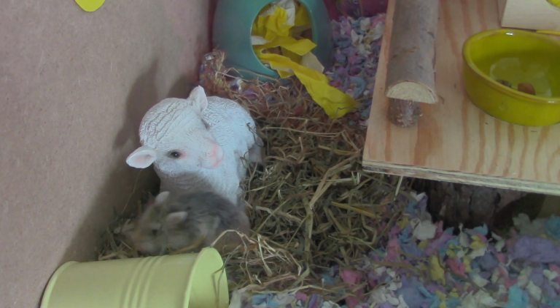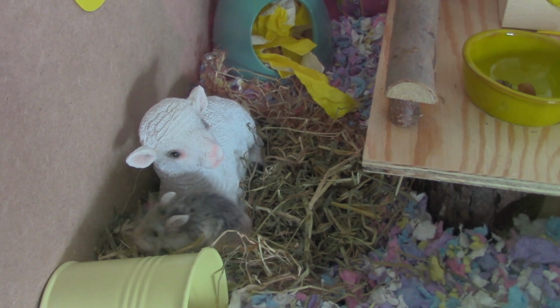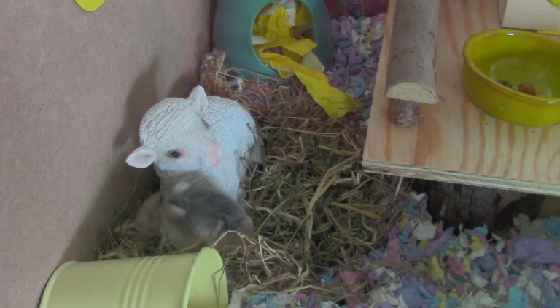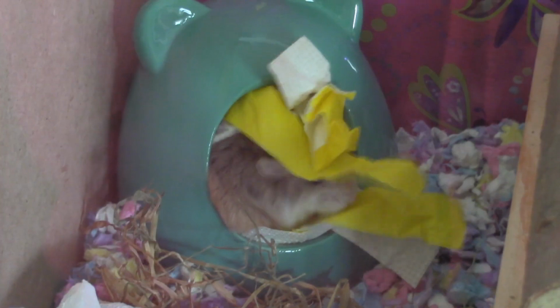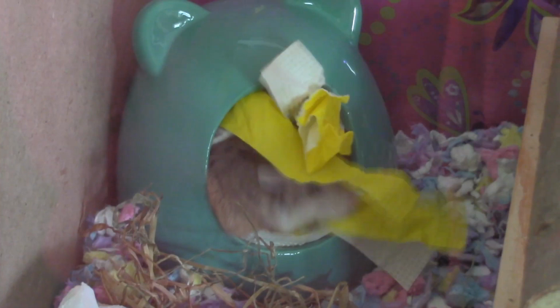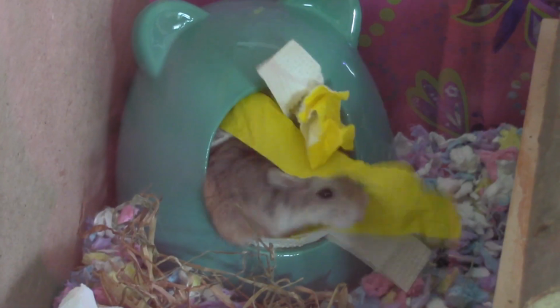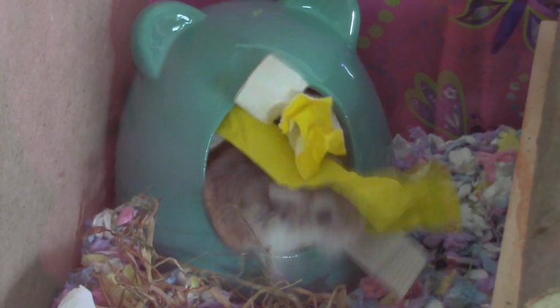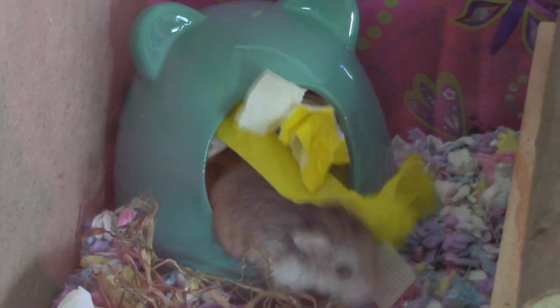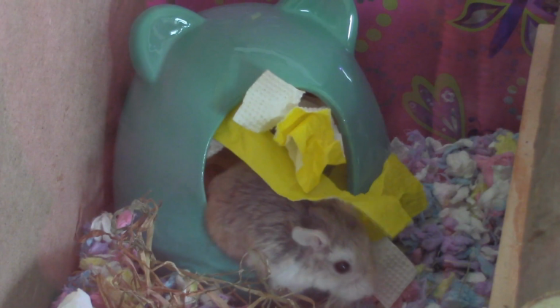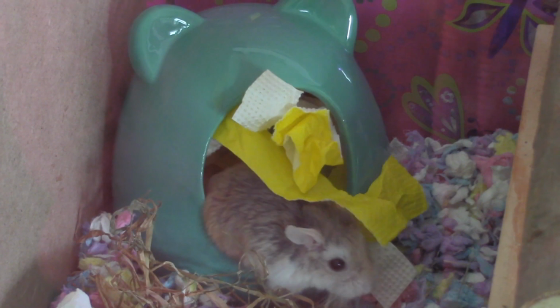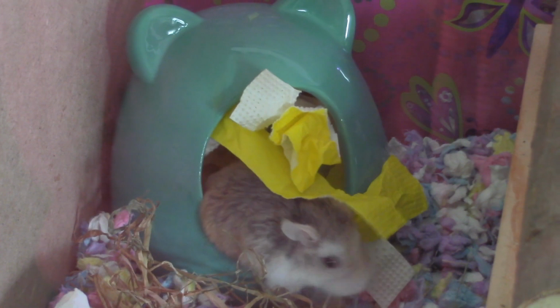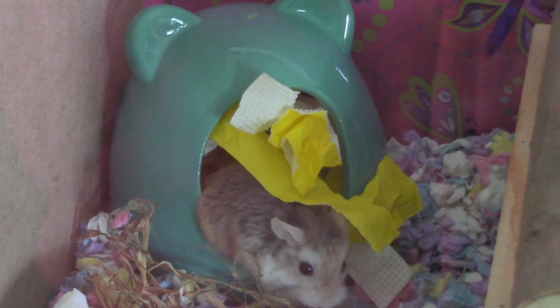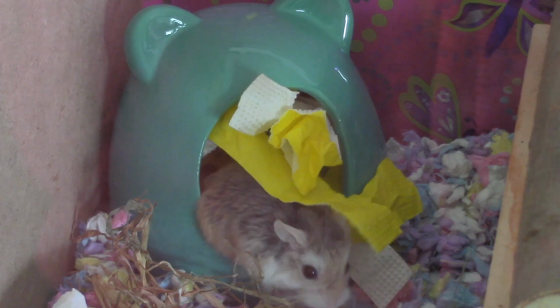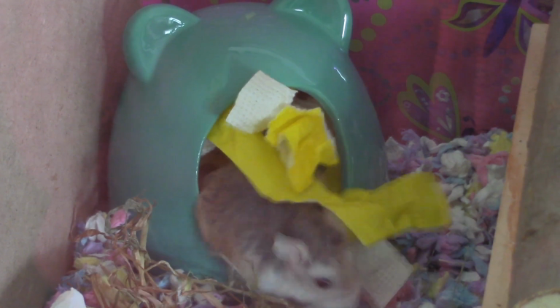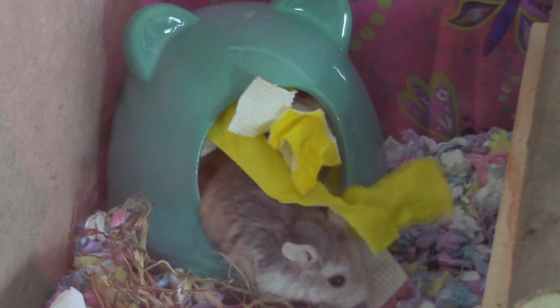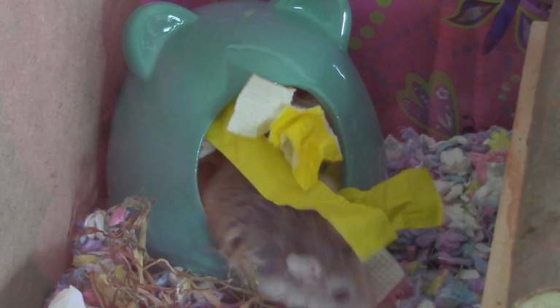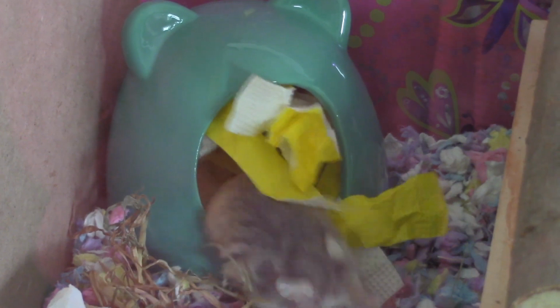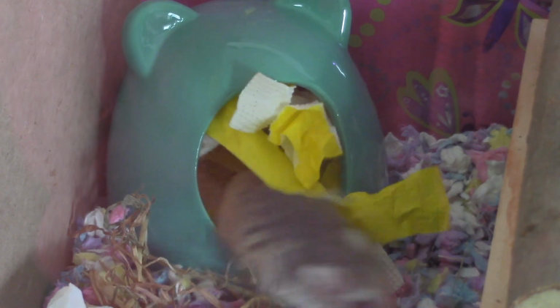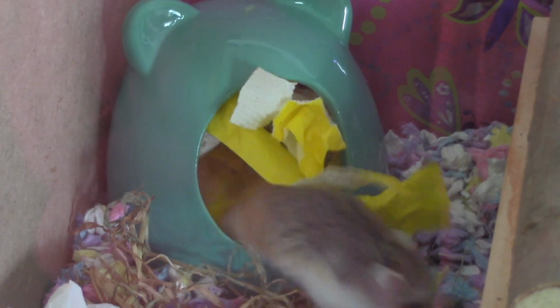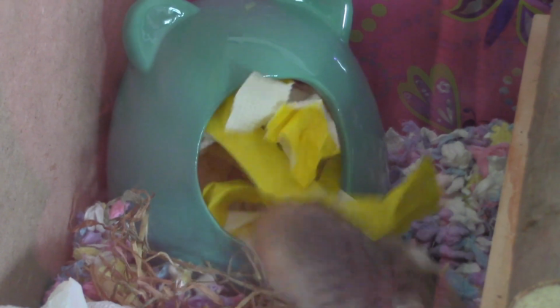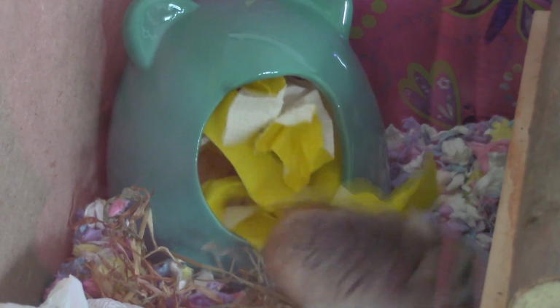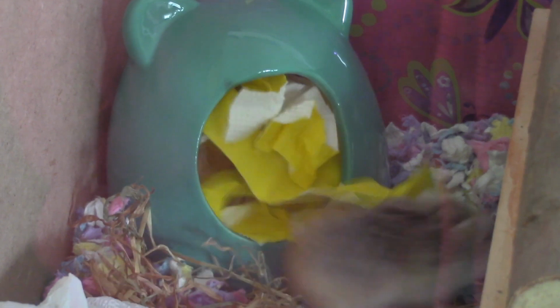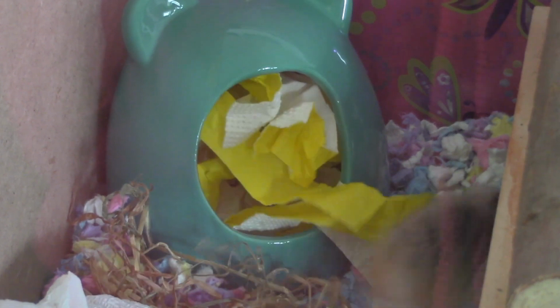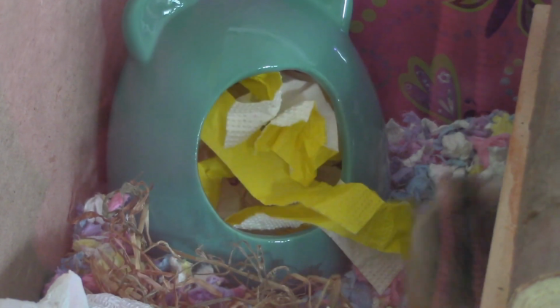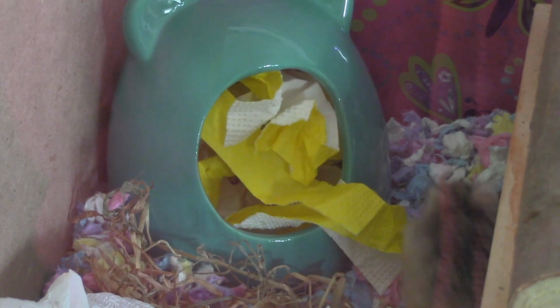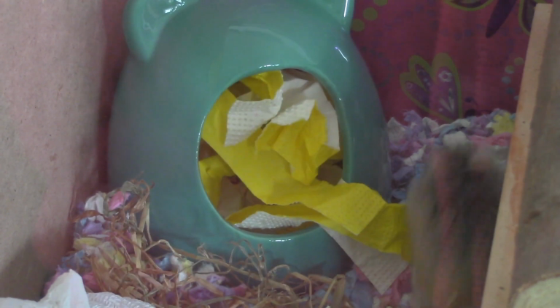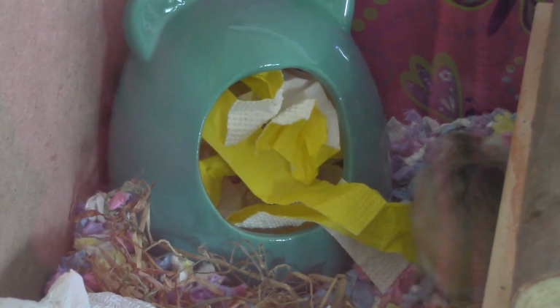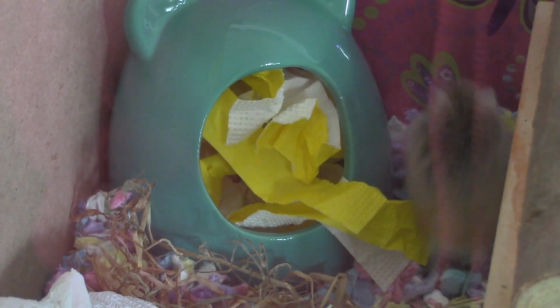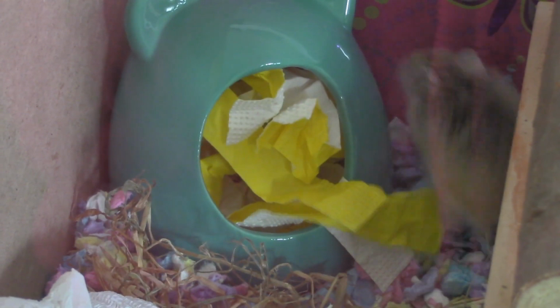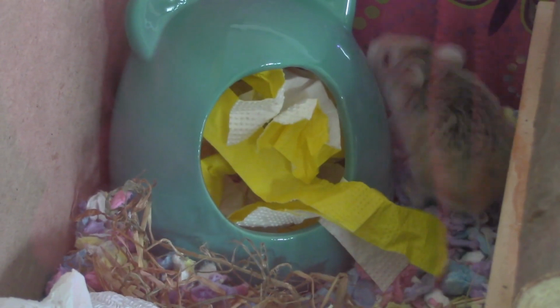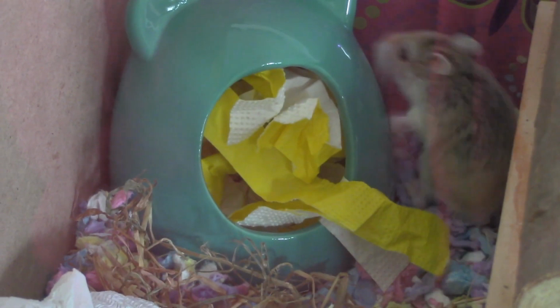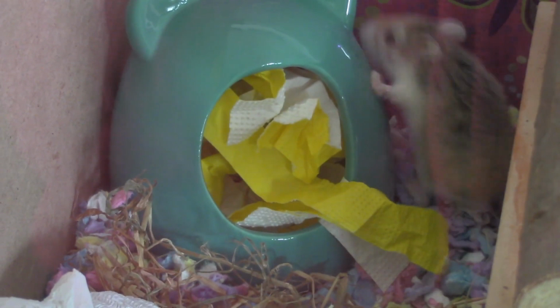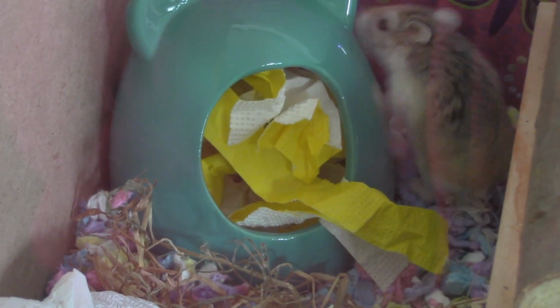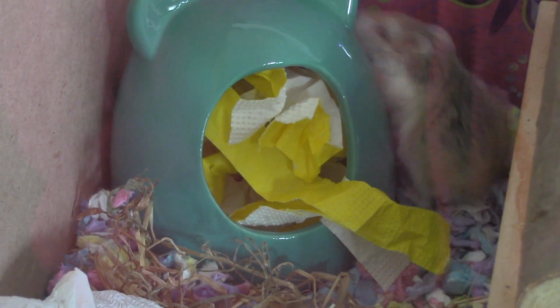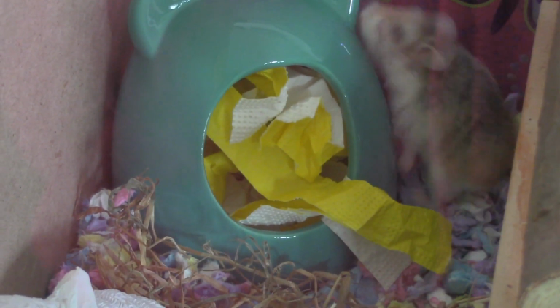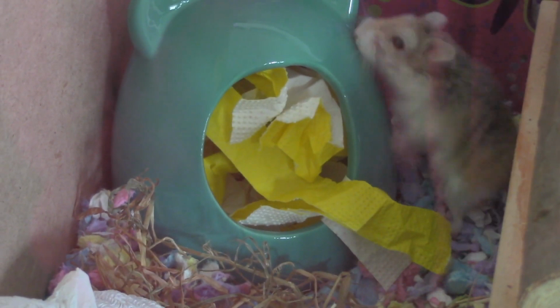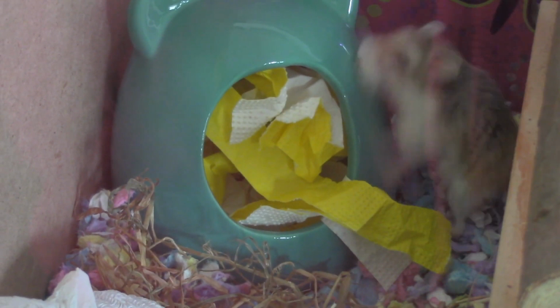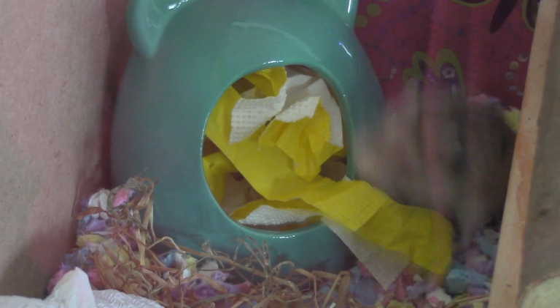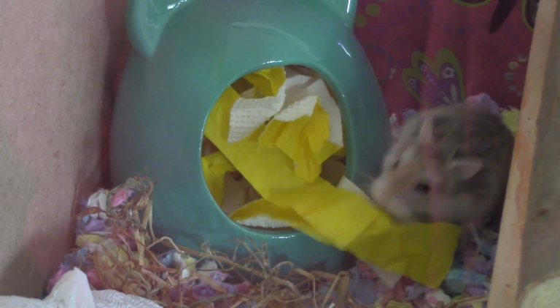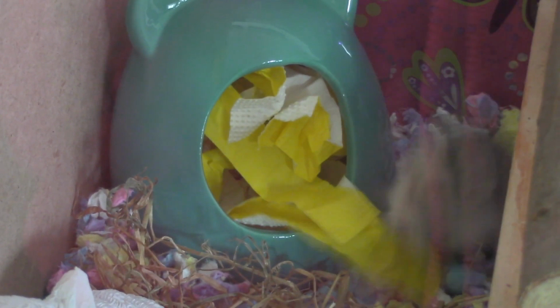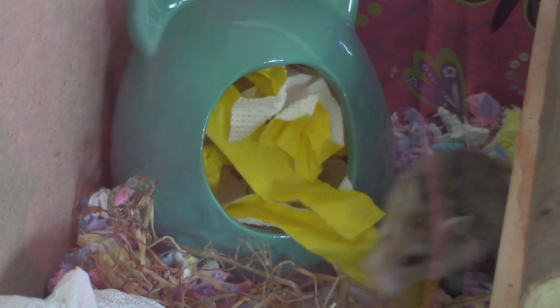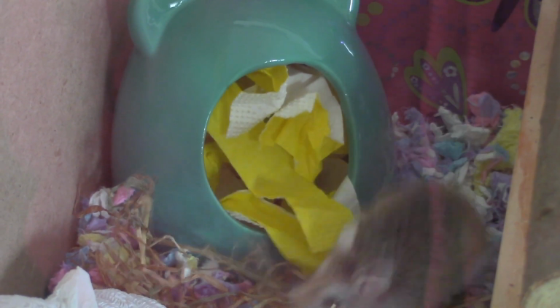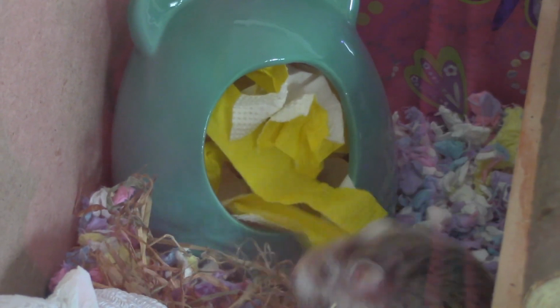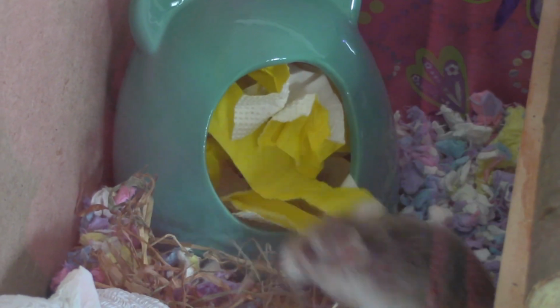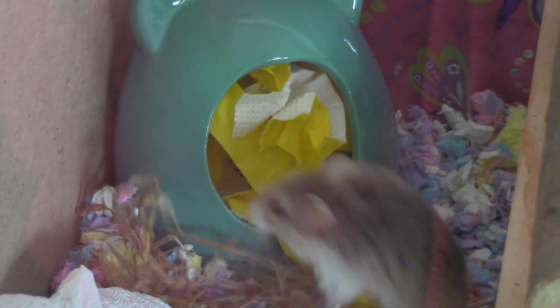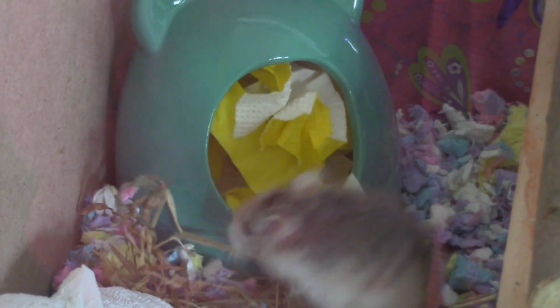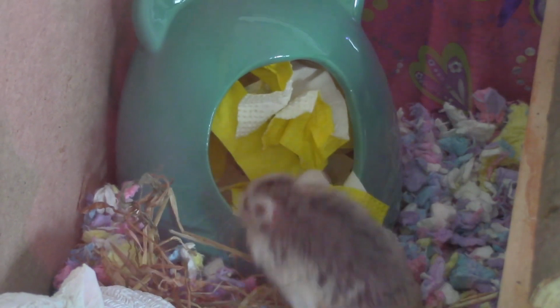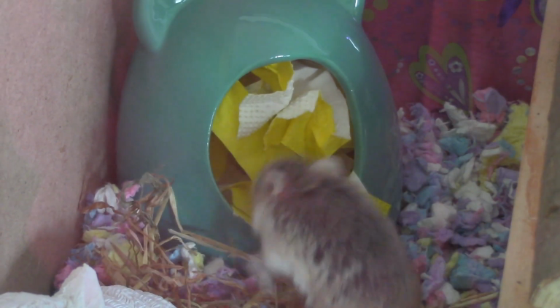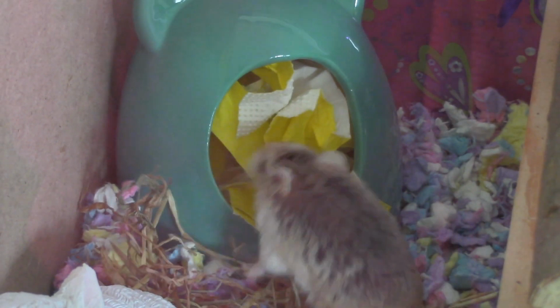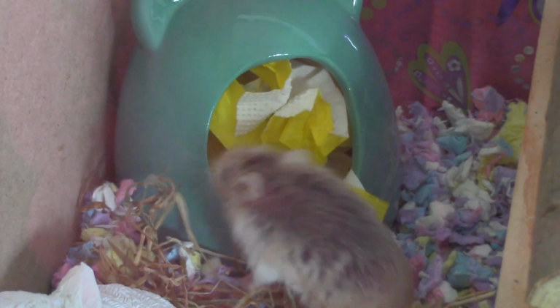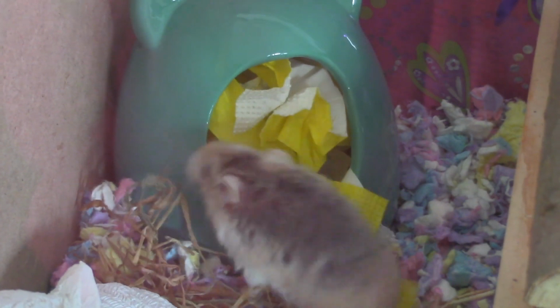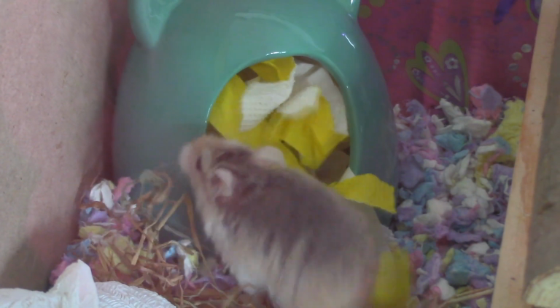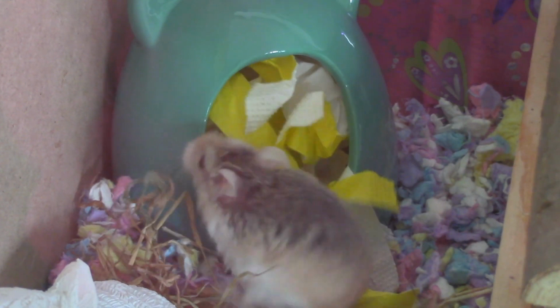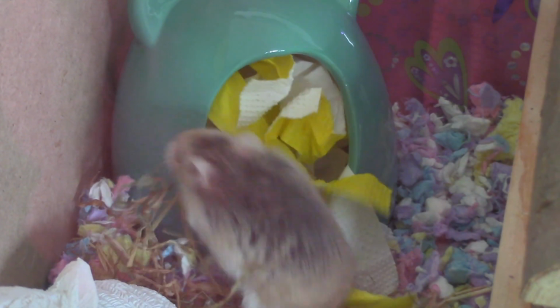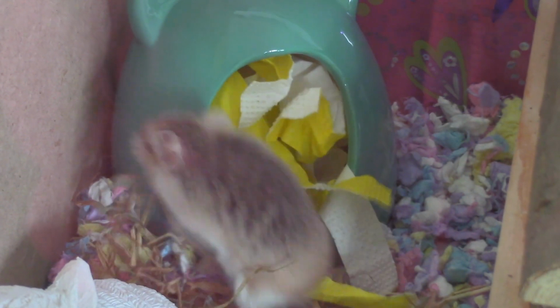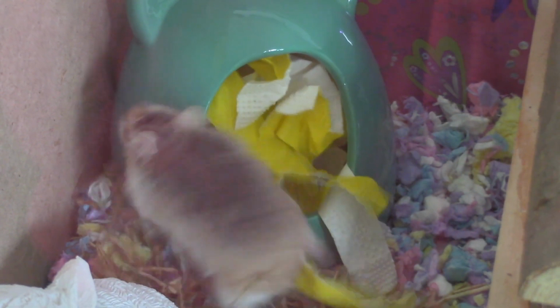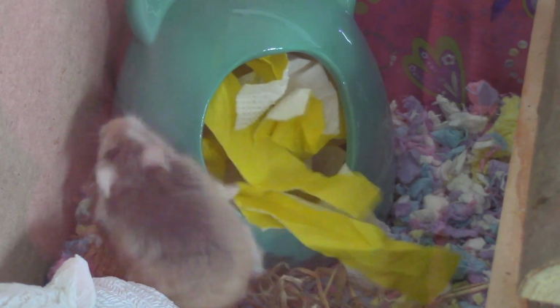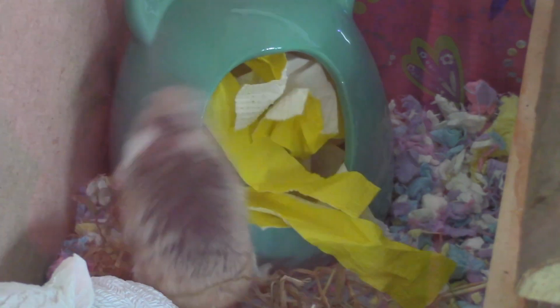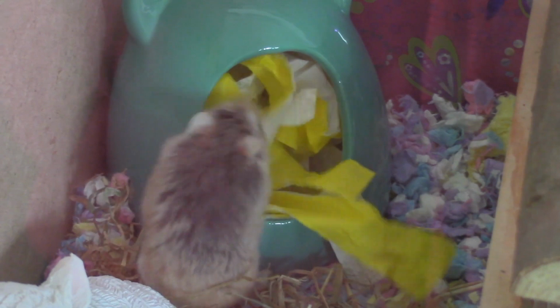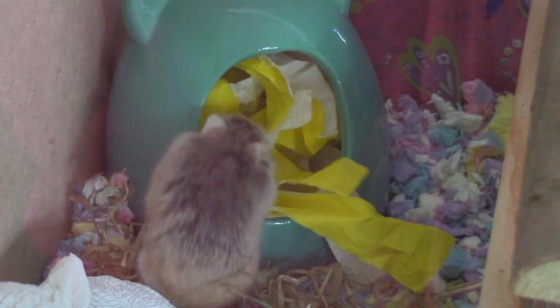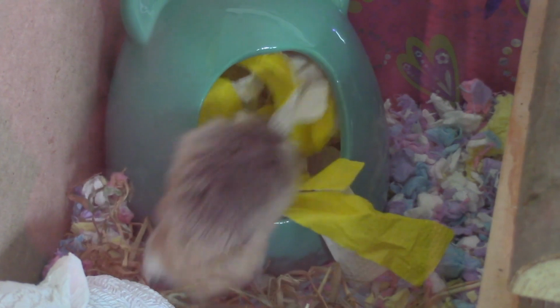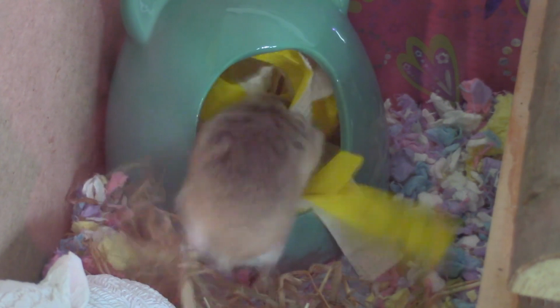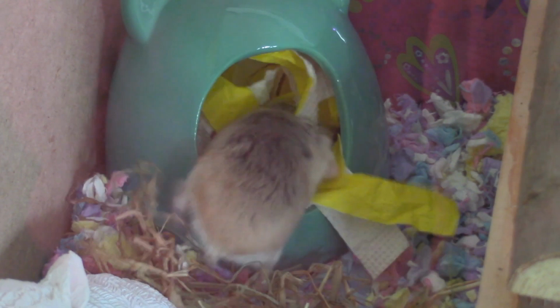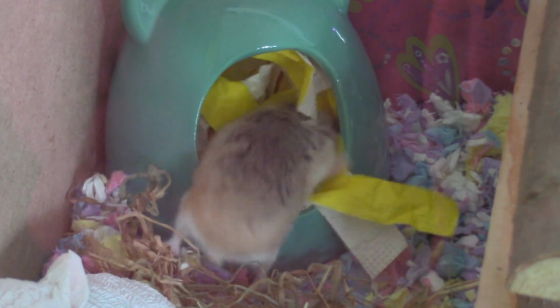The last thing is this critter bath in the corner of his cage. I thought it is perfect for a spring theme.